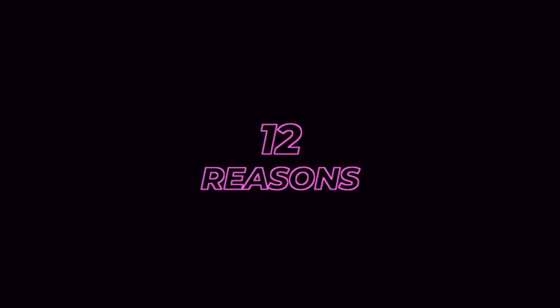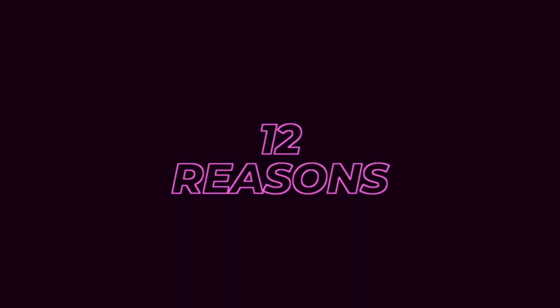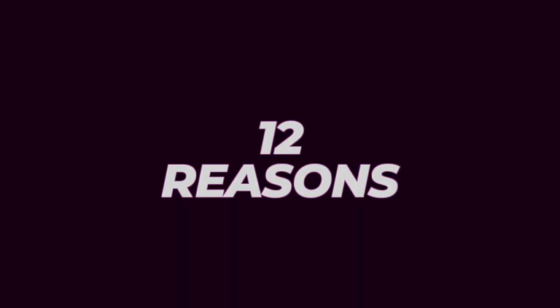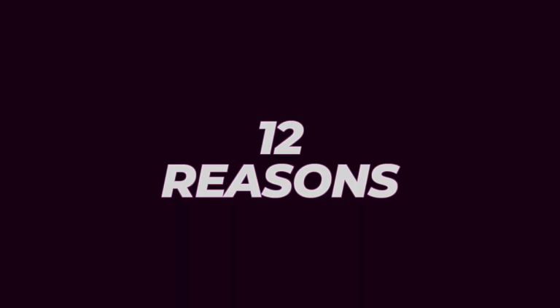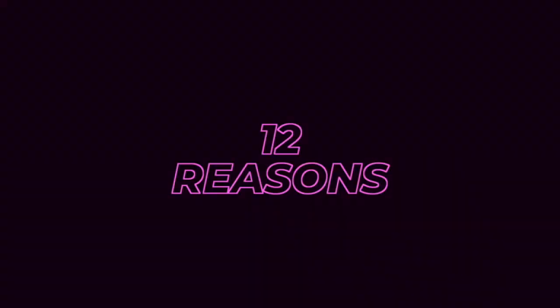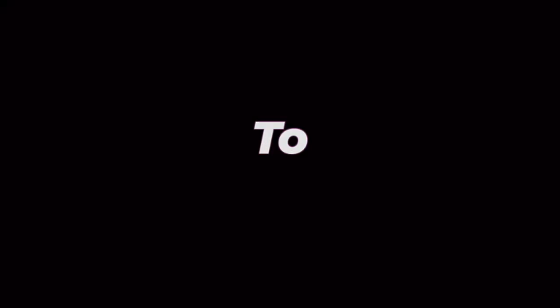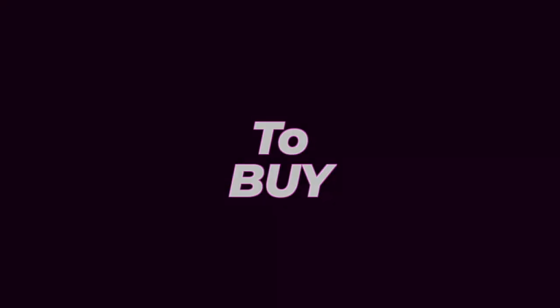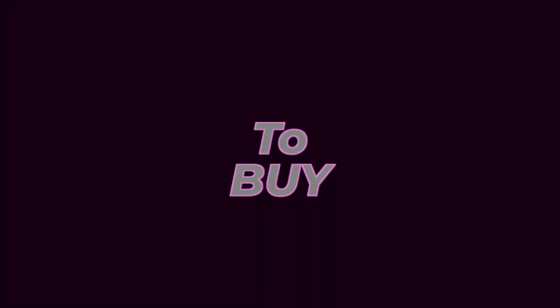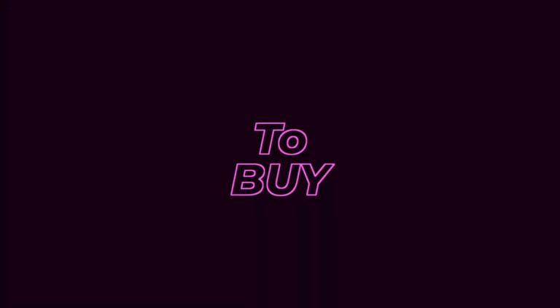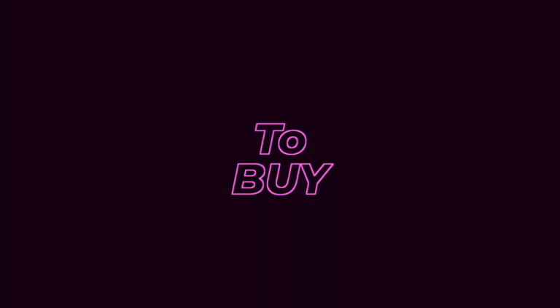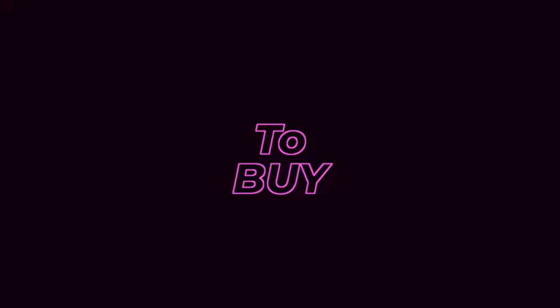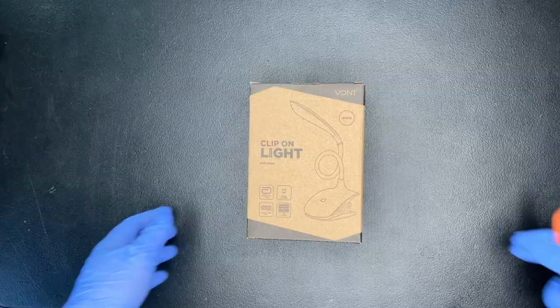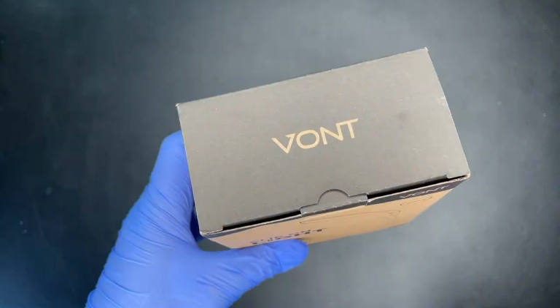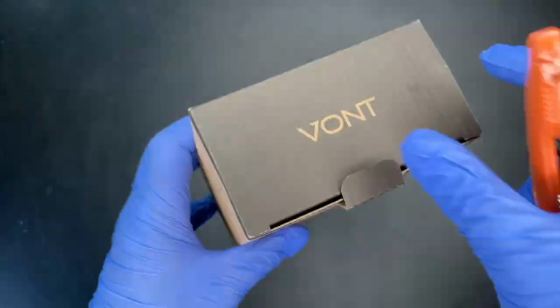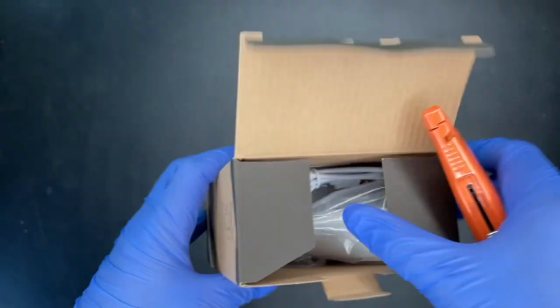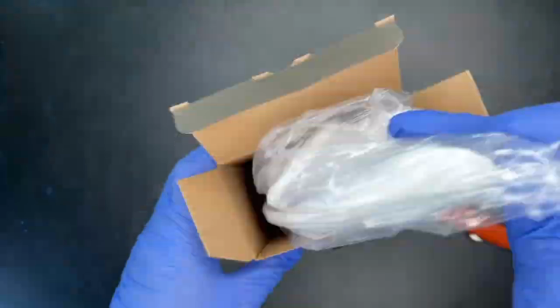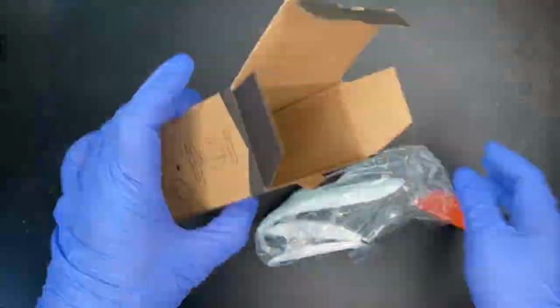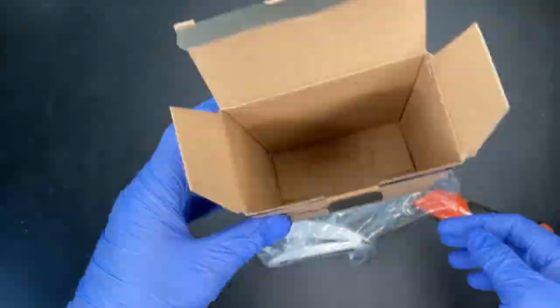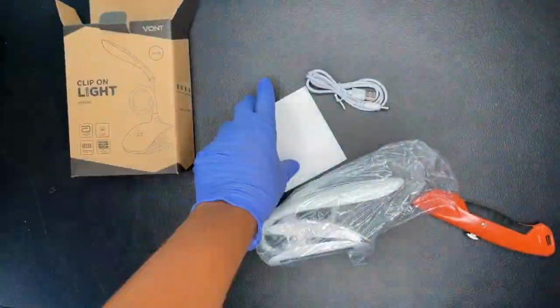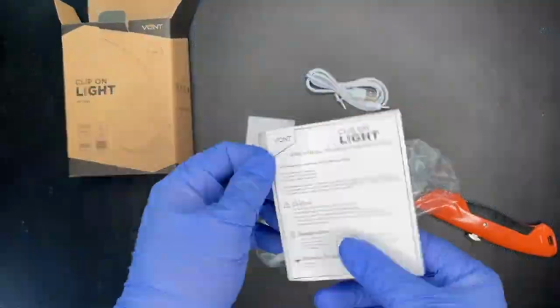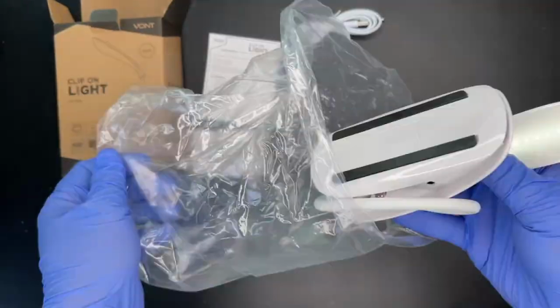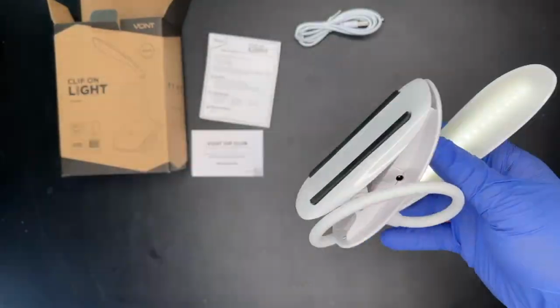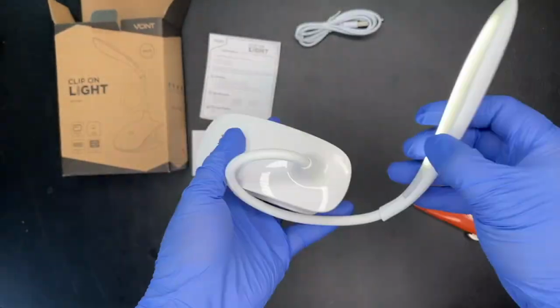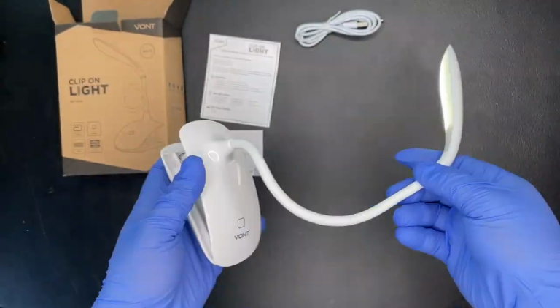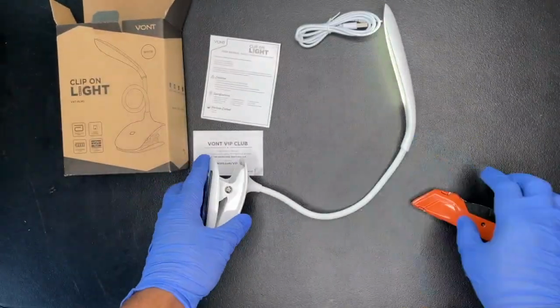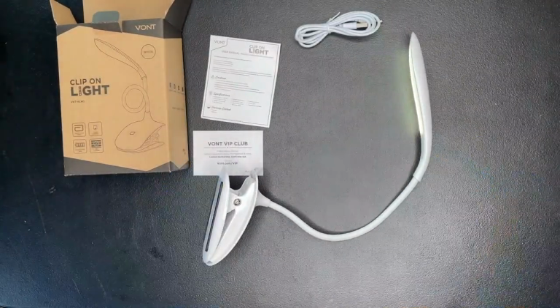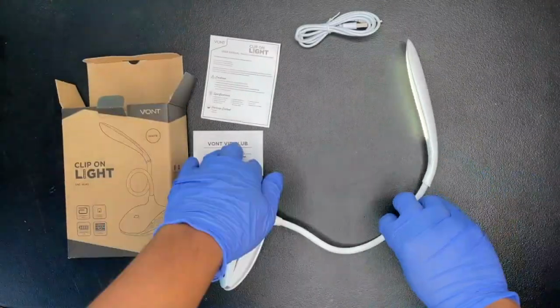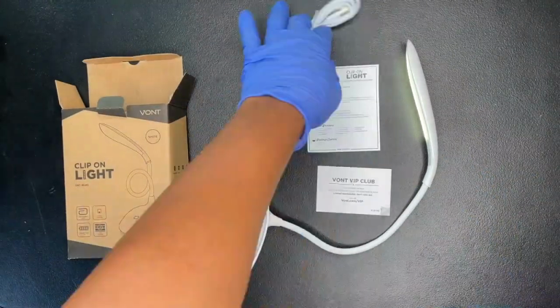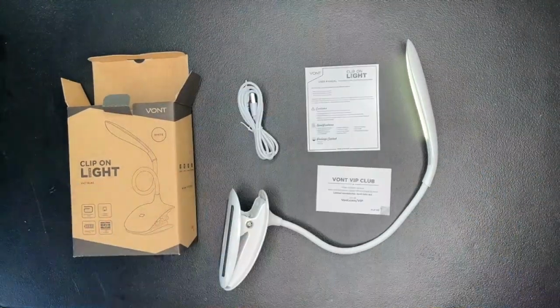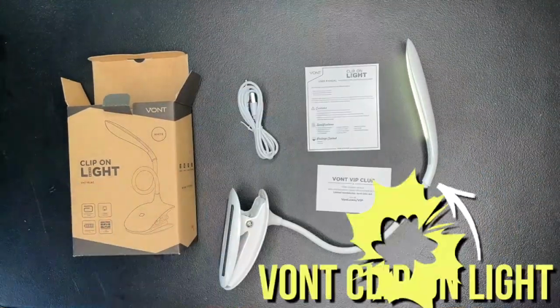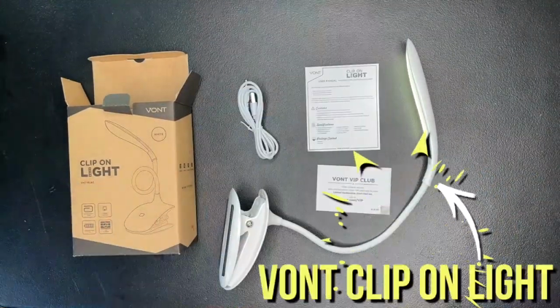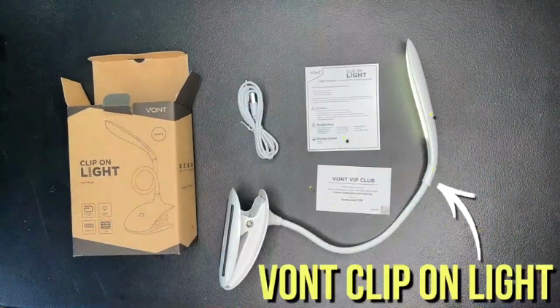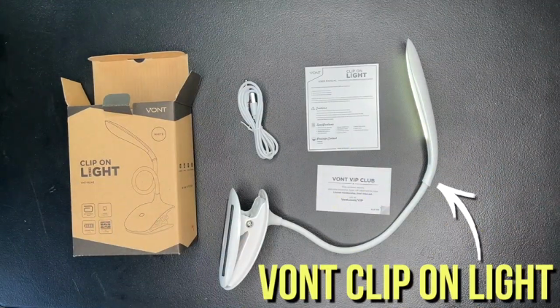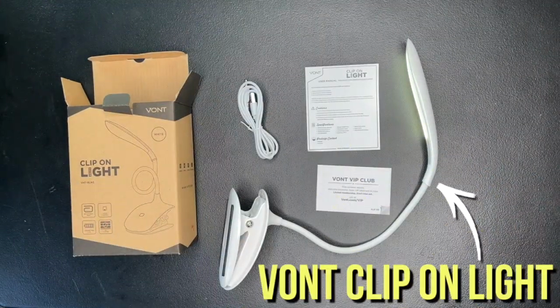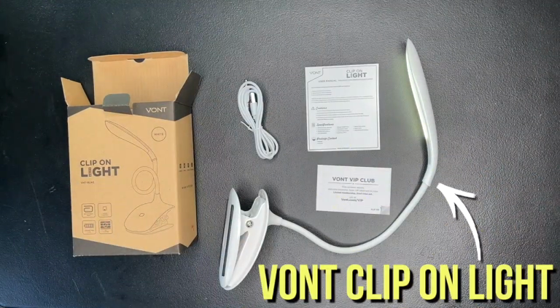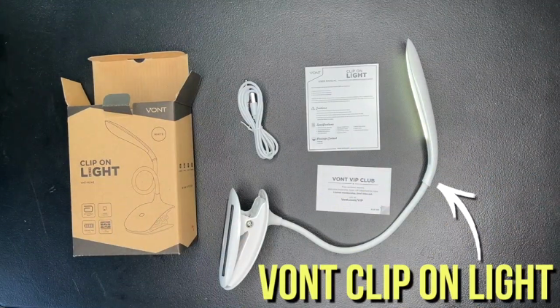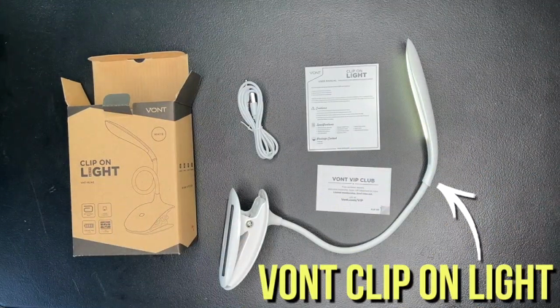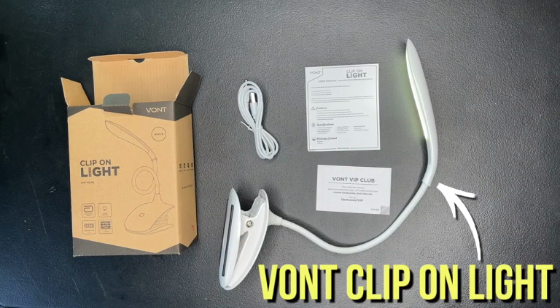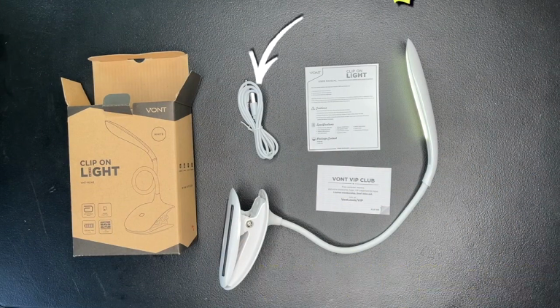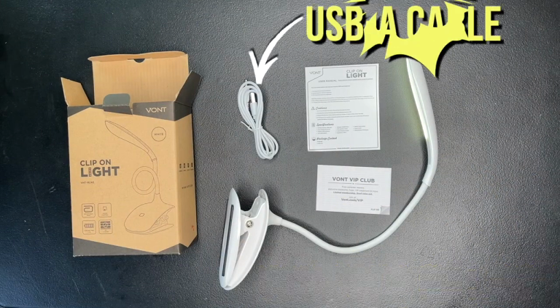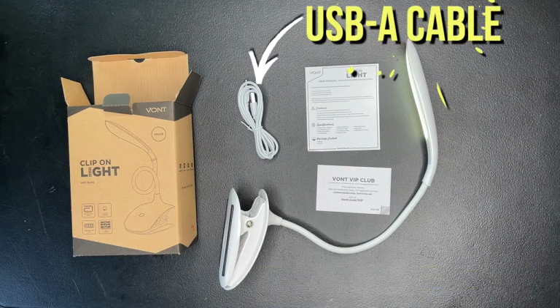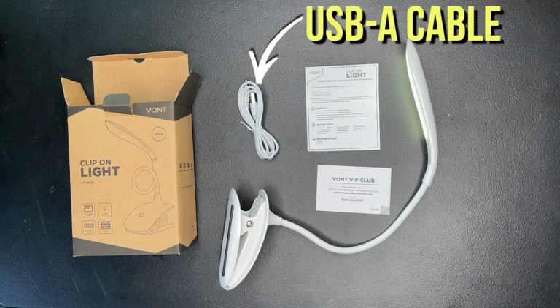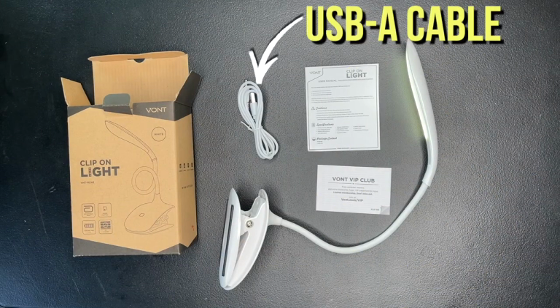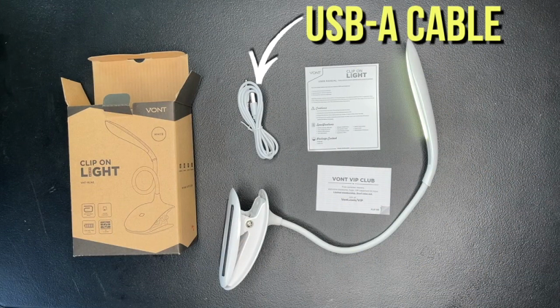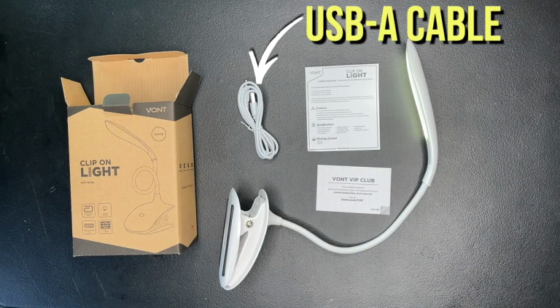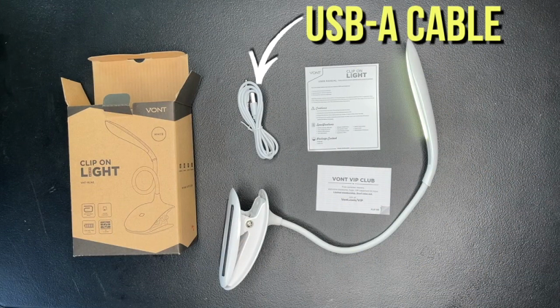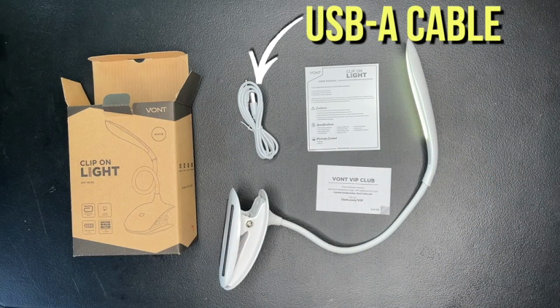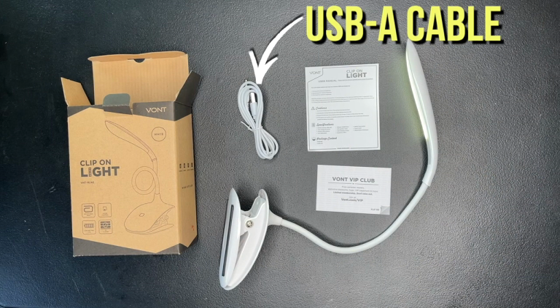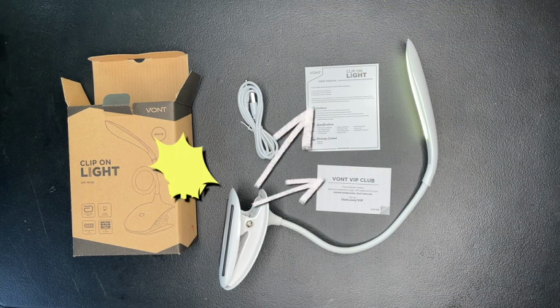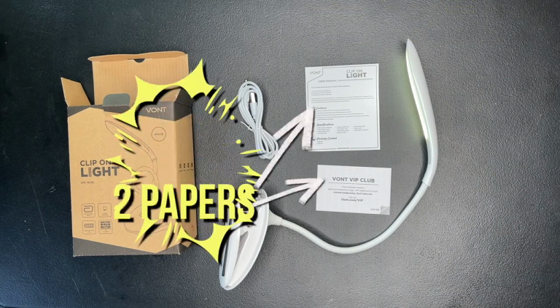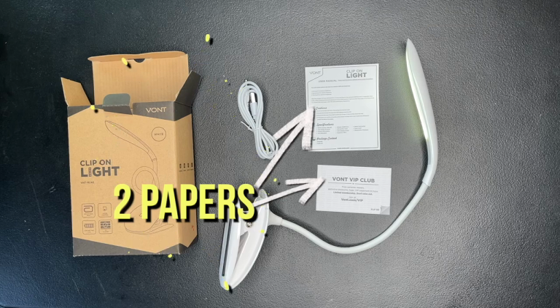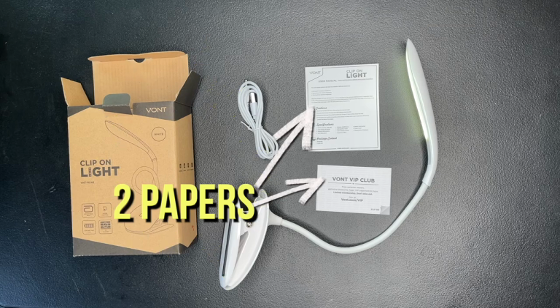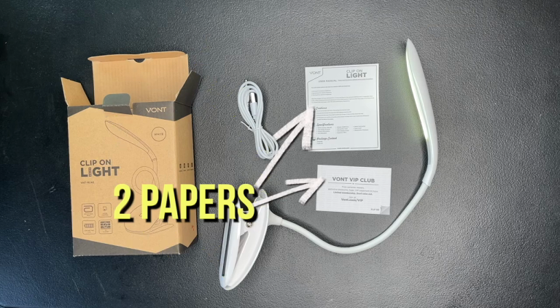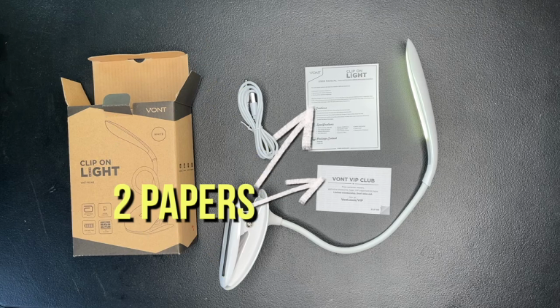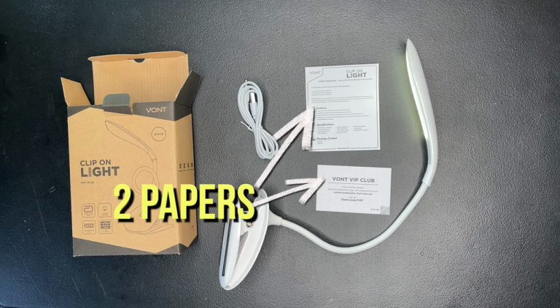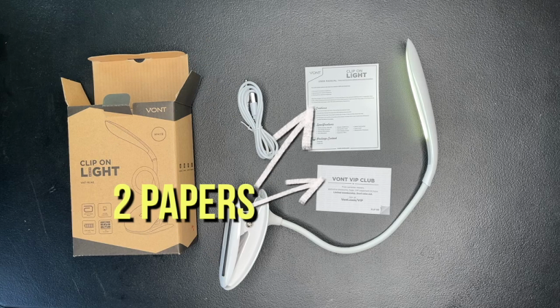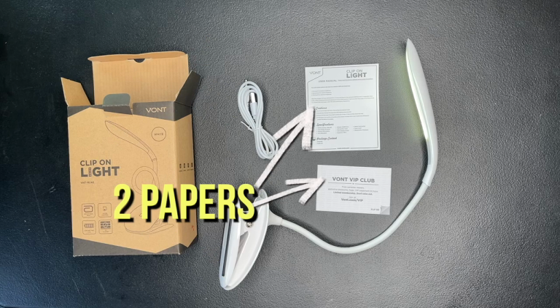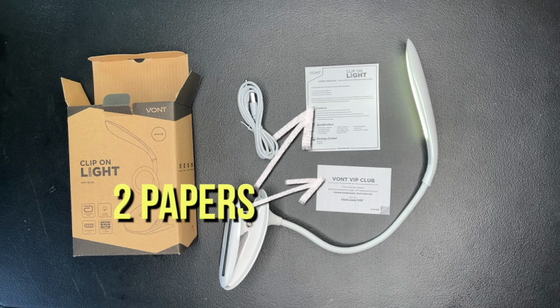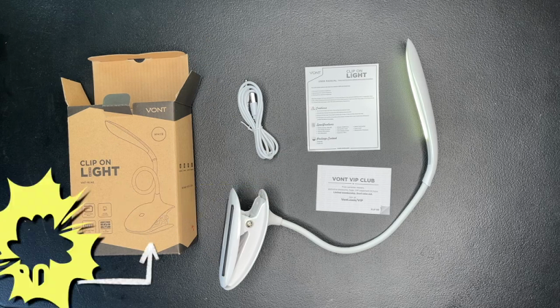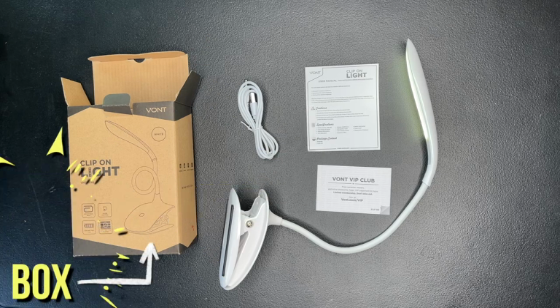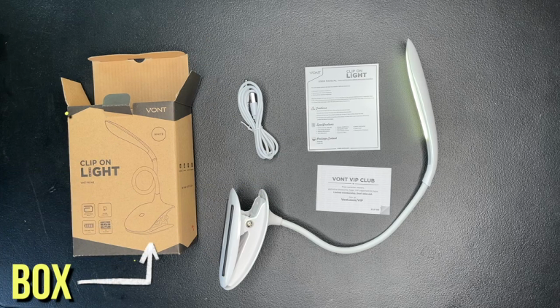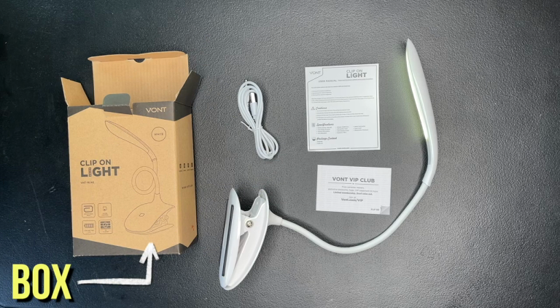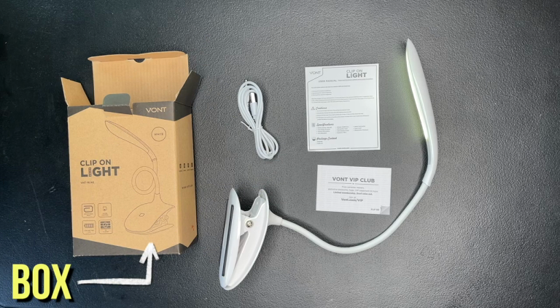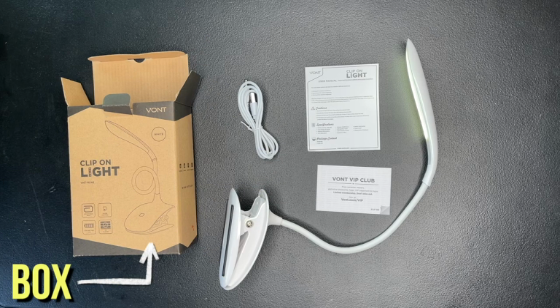Here are 12 reasons why you should buy the Vaunt Clip-On Light, which also comes with a USB-A cable, two papers, and a box.